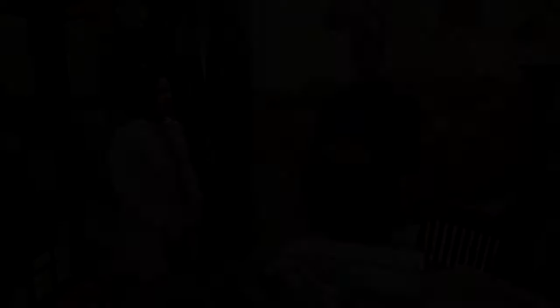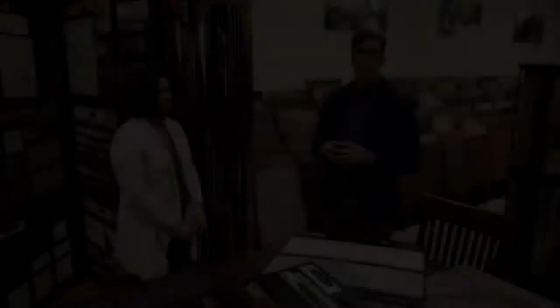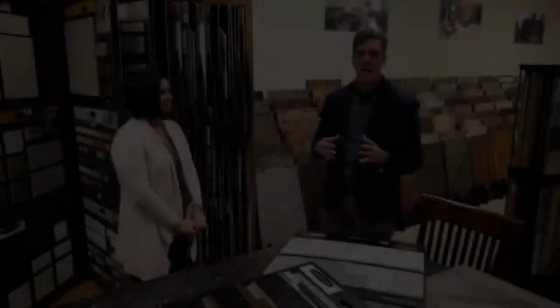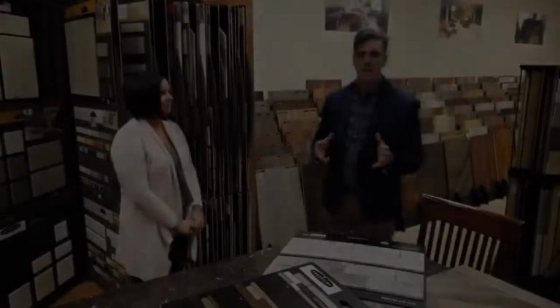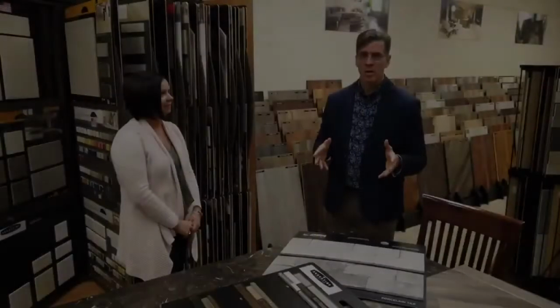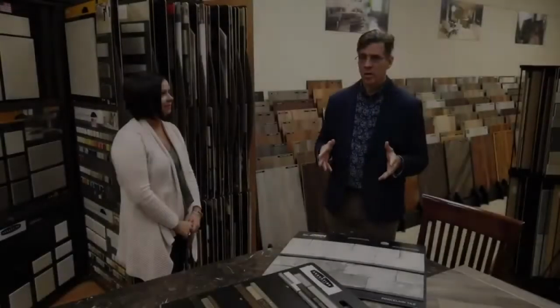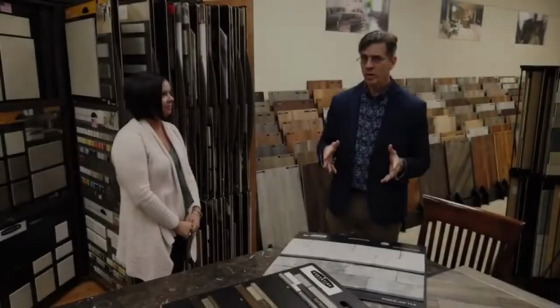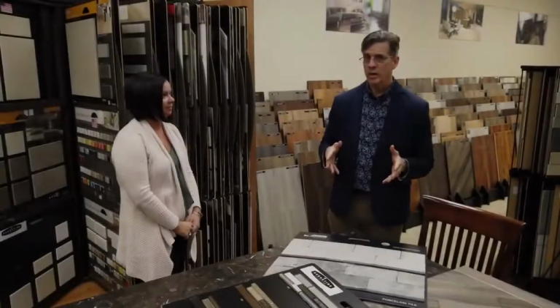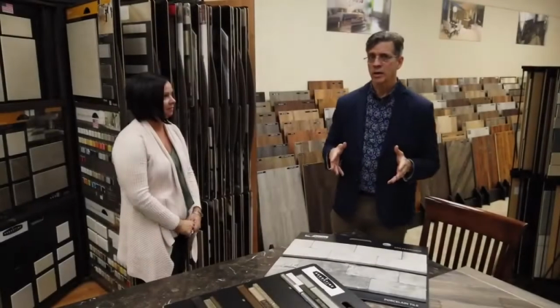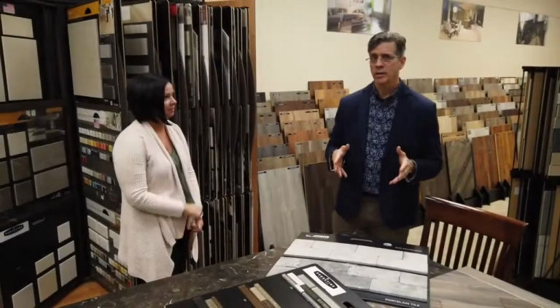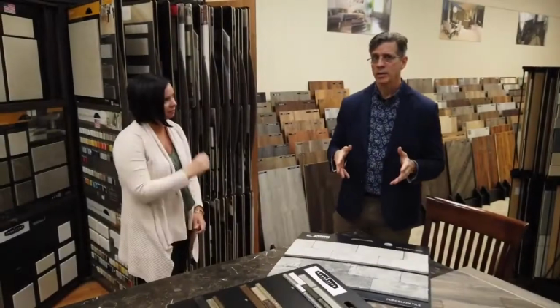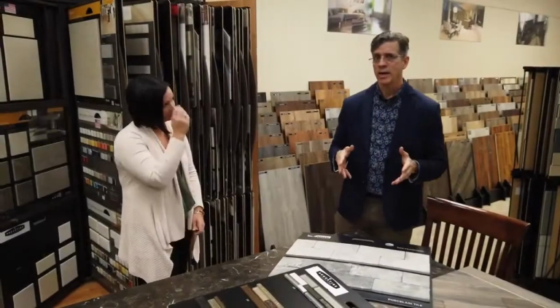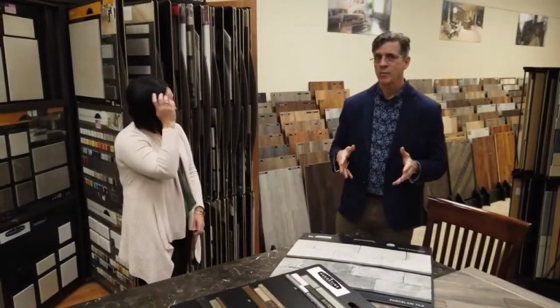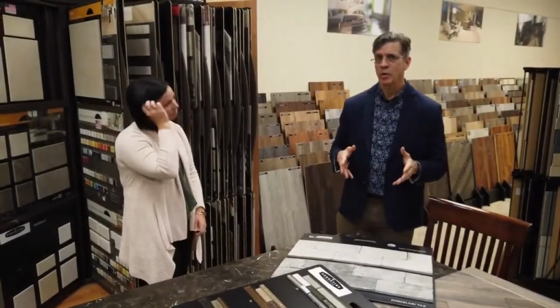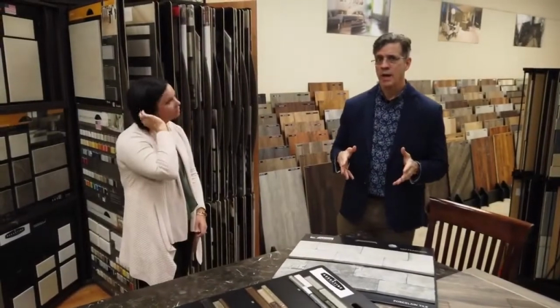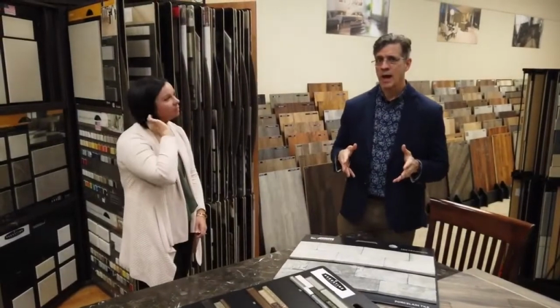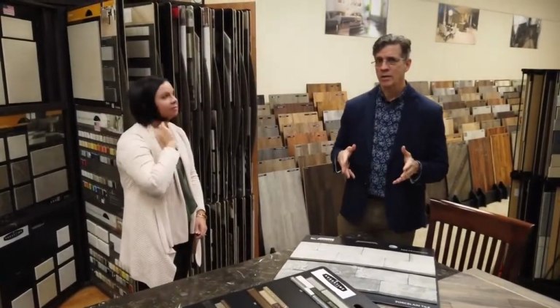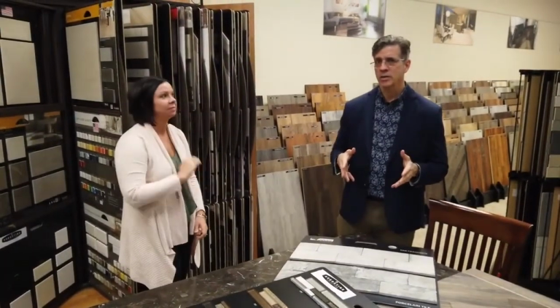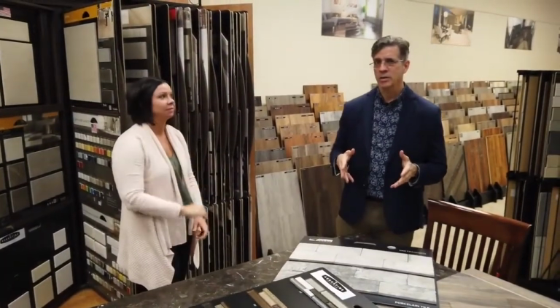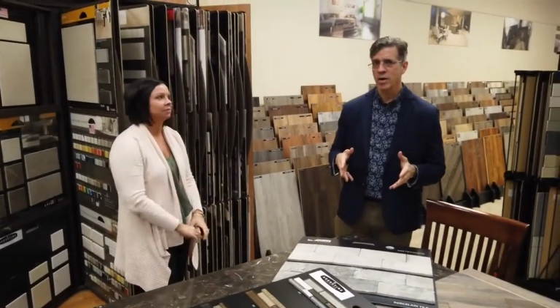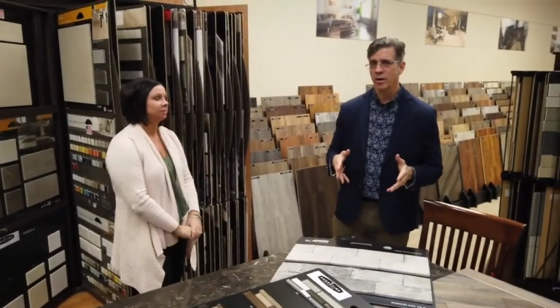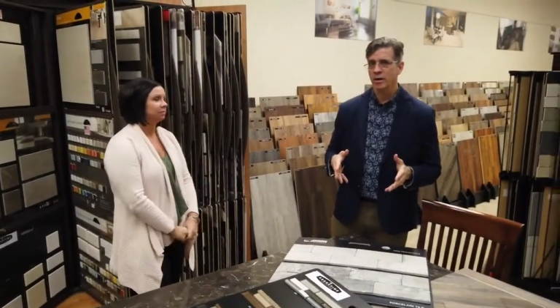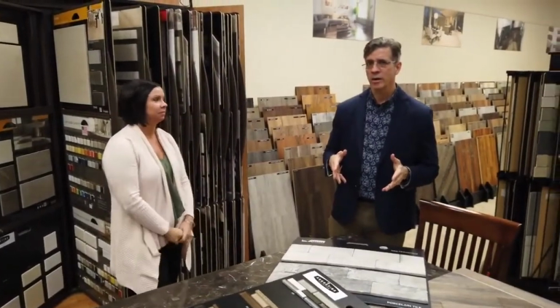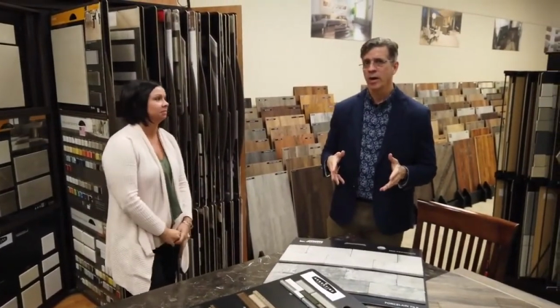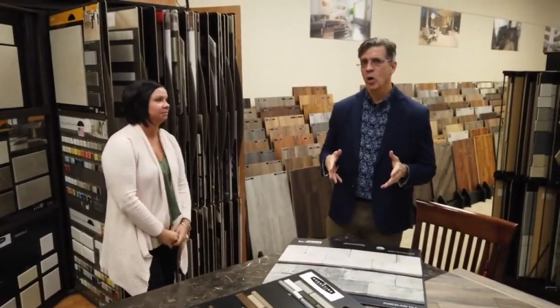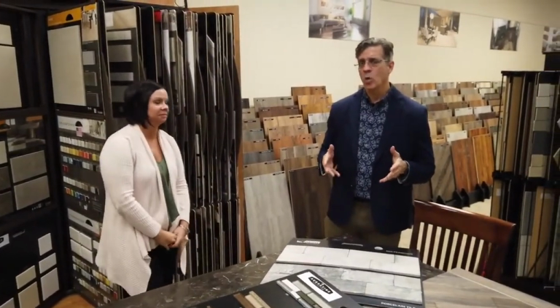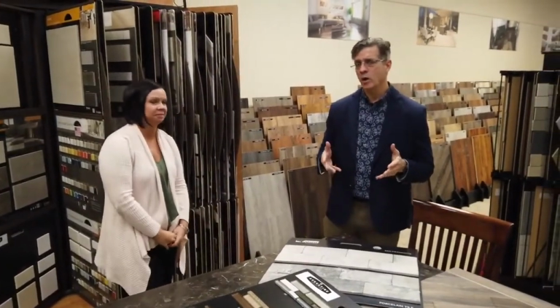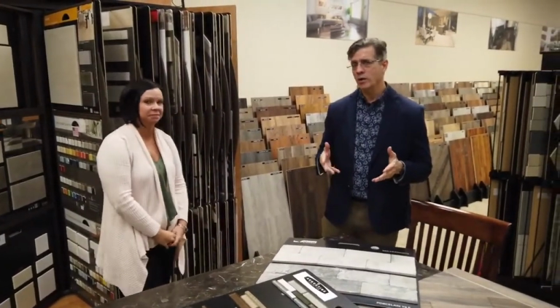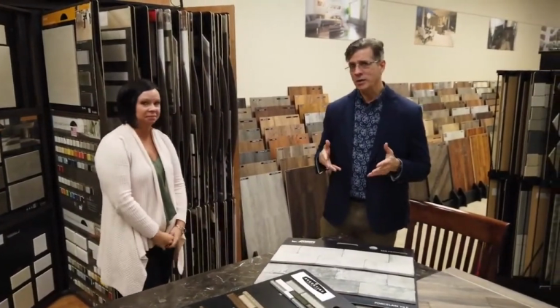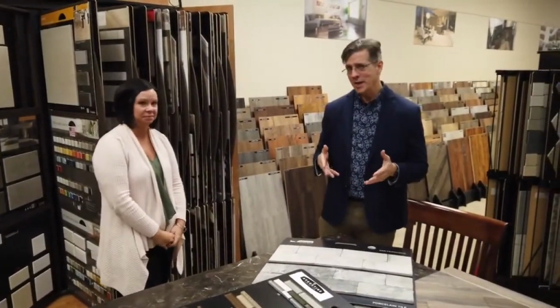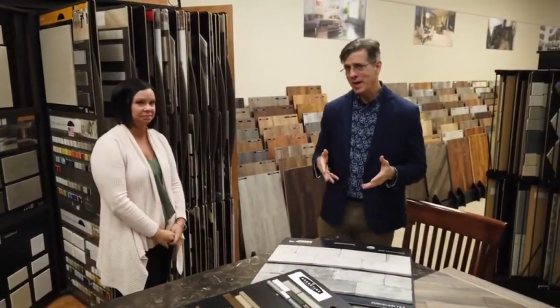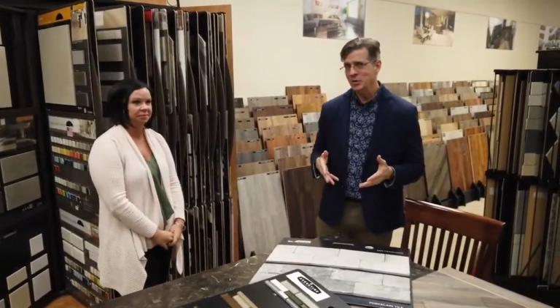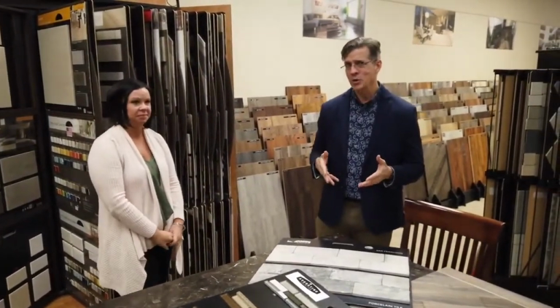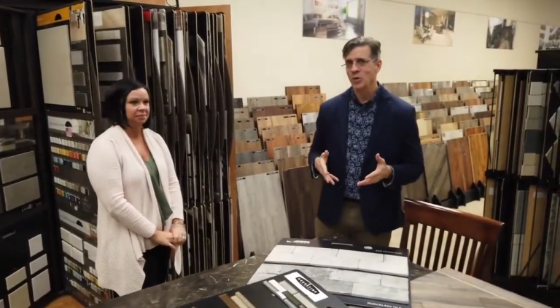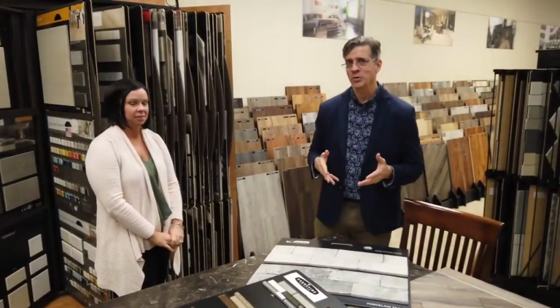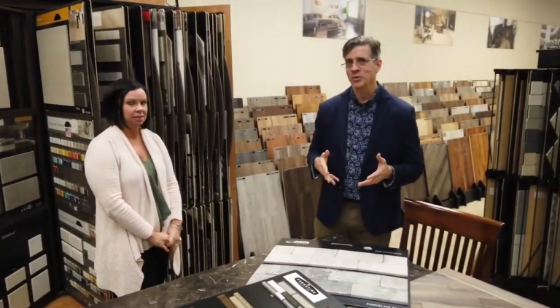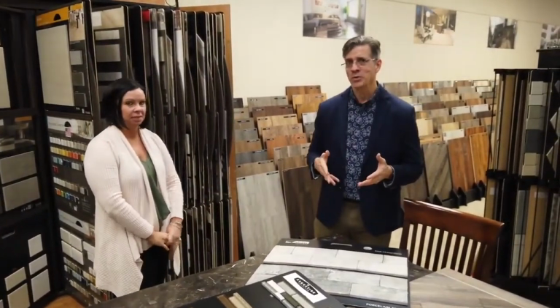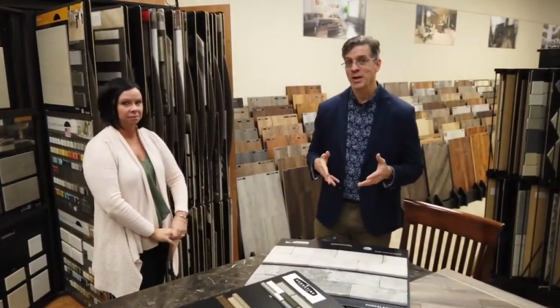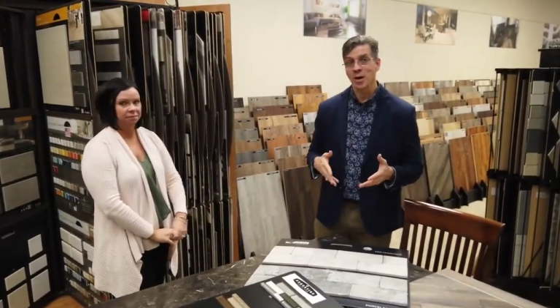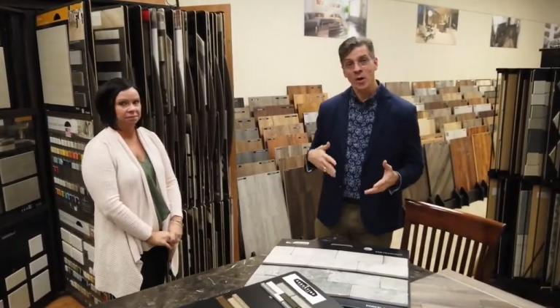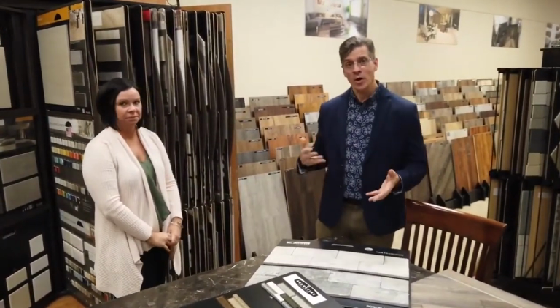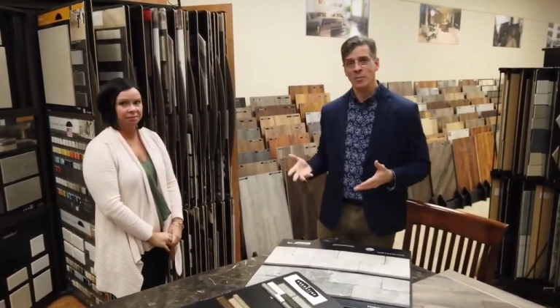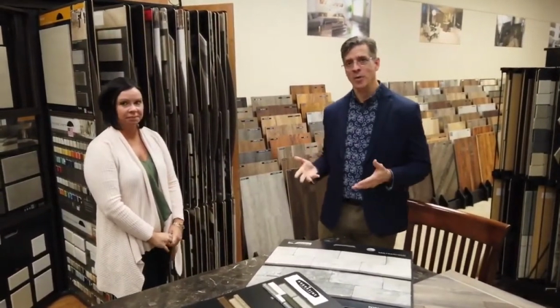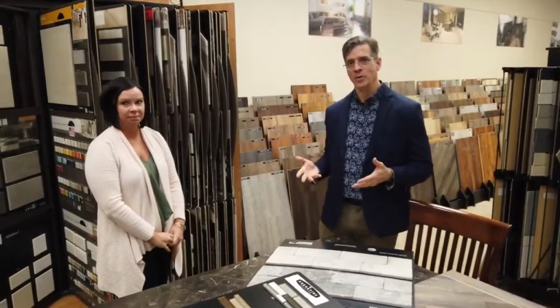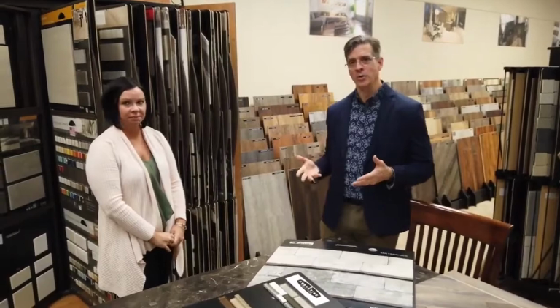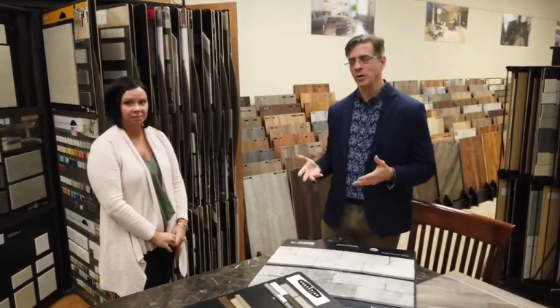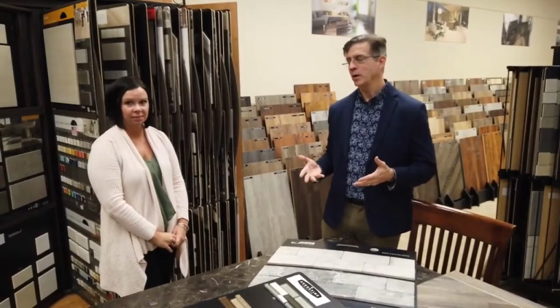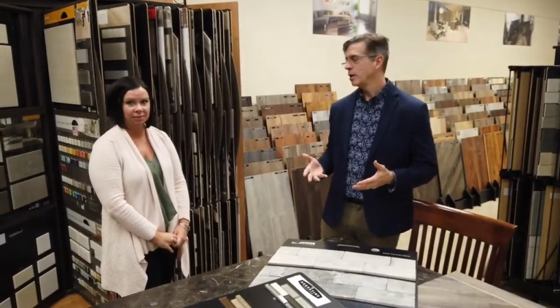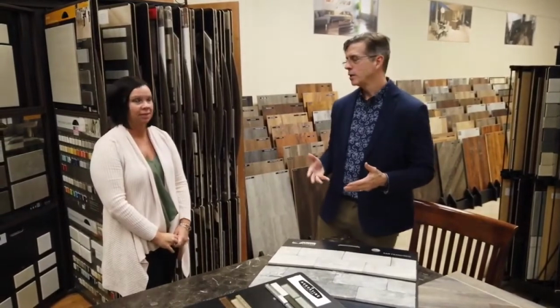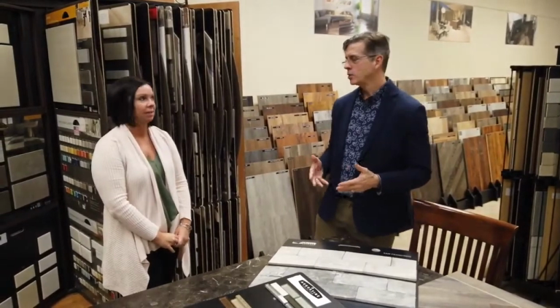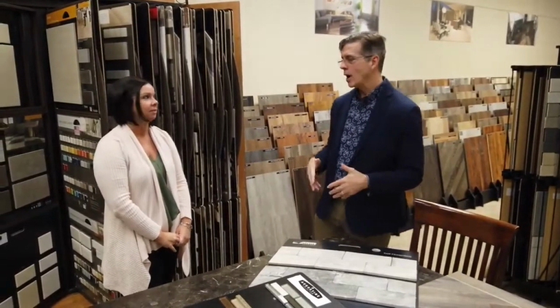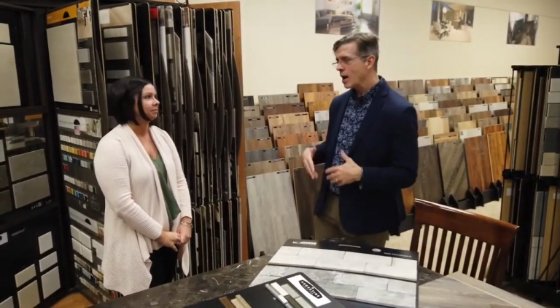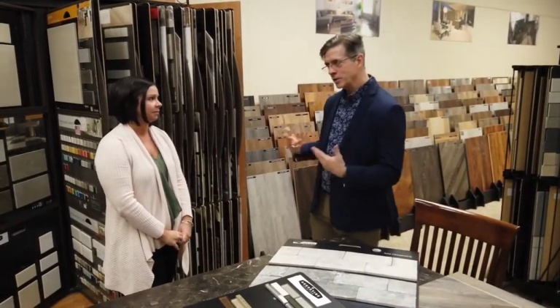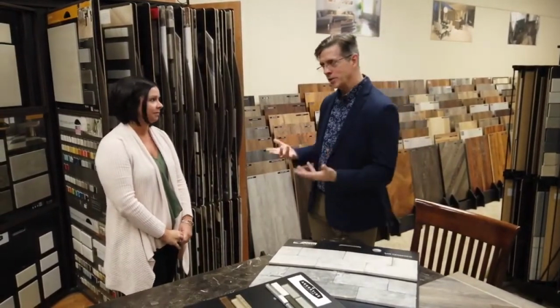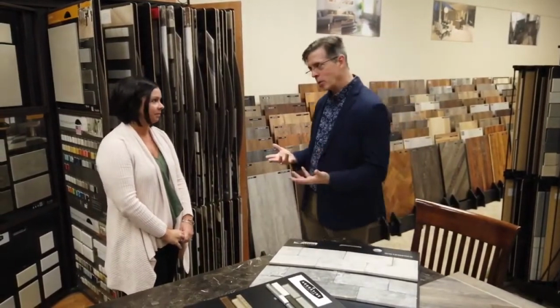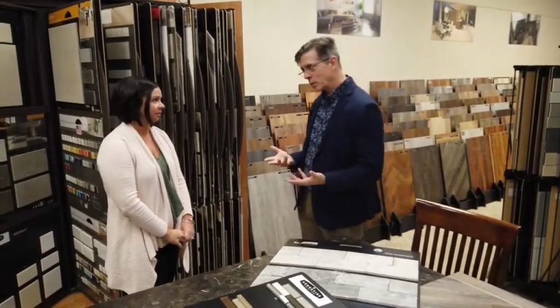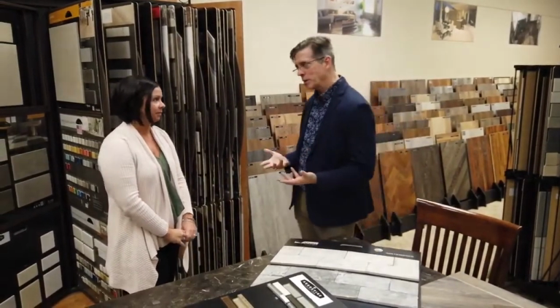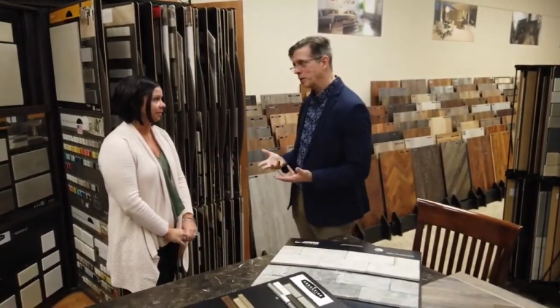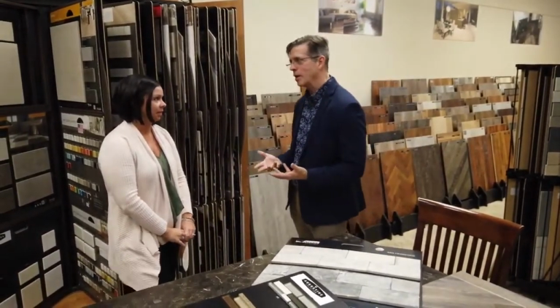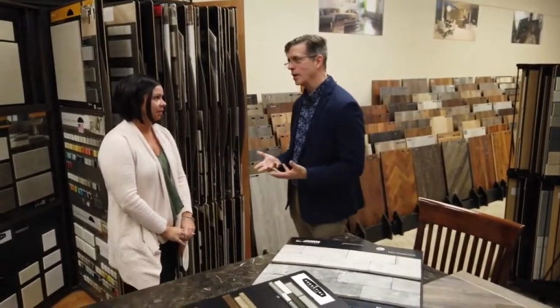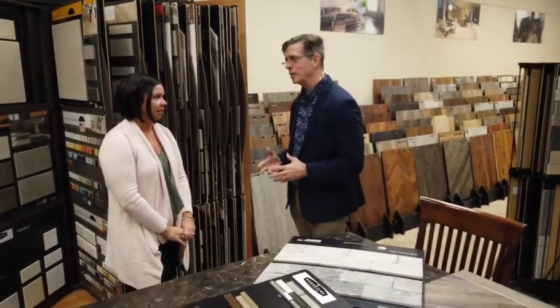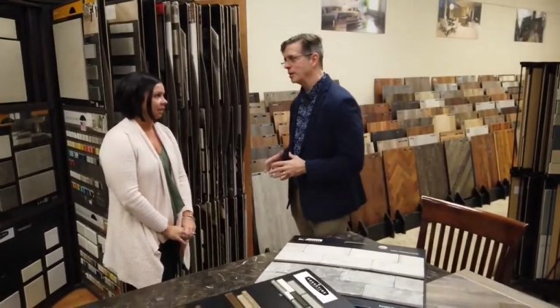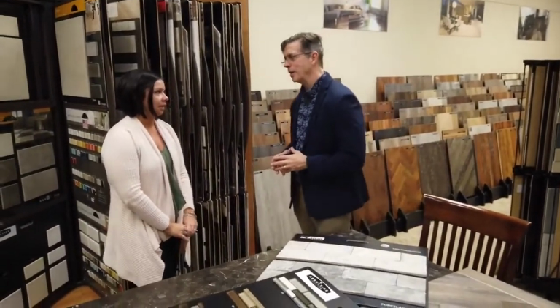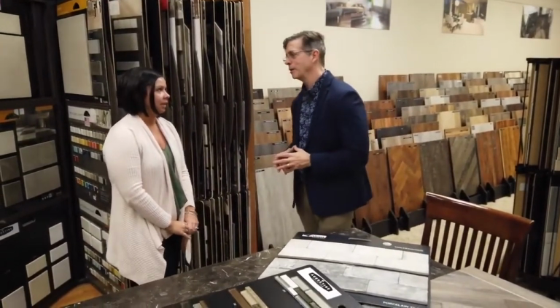Pat Molyneux here, and today I'm with Allison Conley, one of our design consultants at our Holiday Park store. So Allison, what are we going to talk about today?